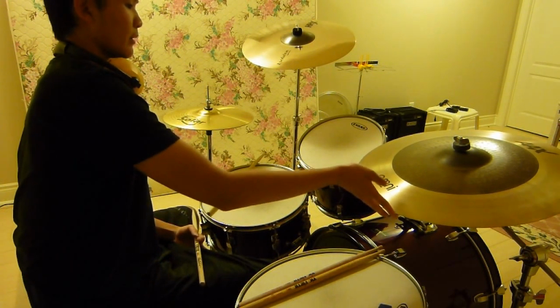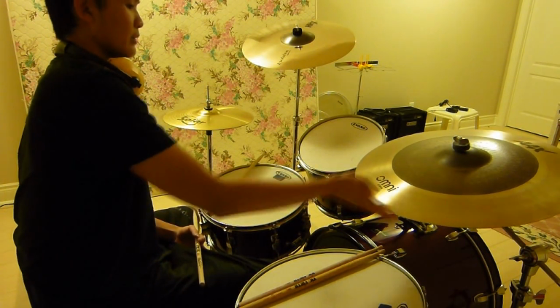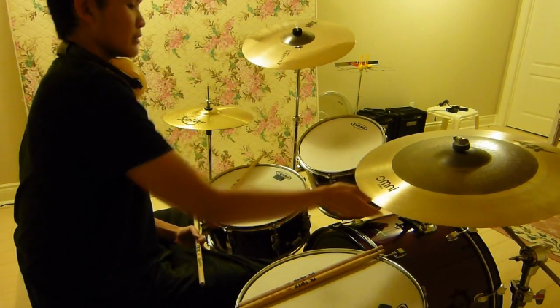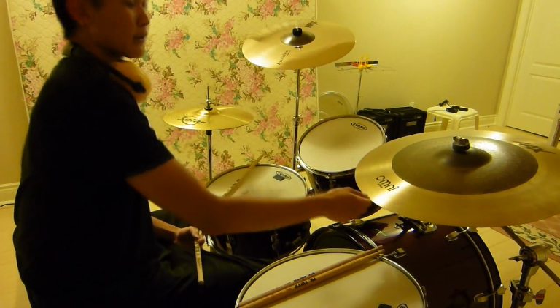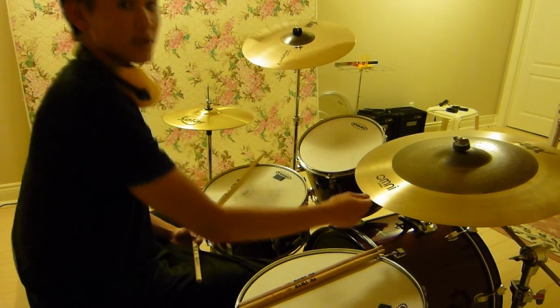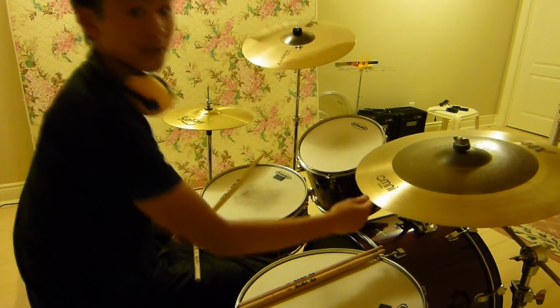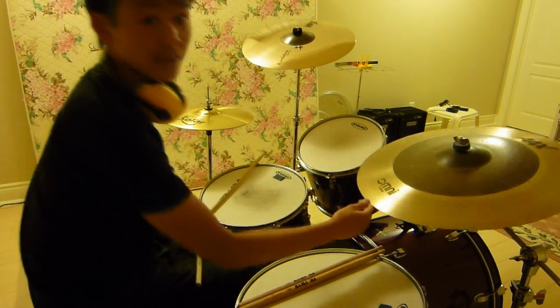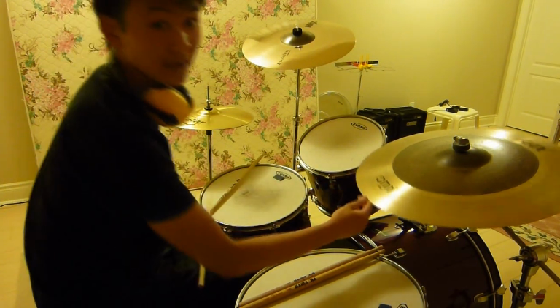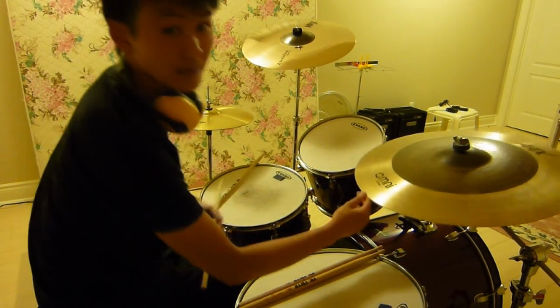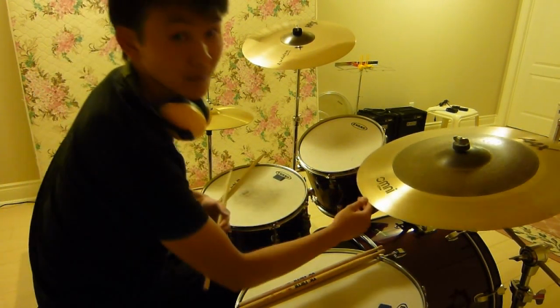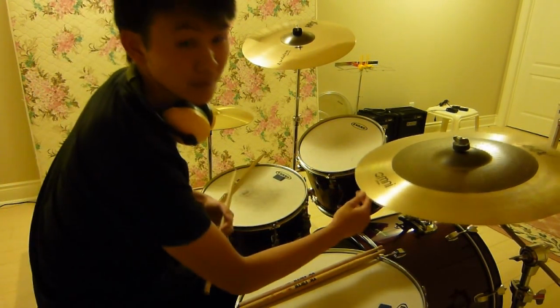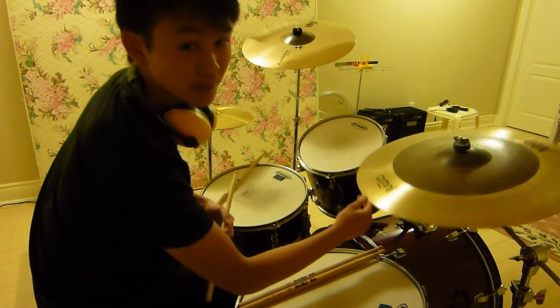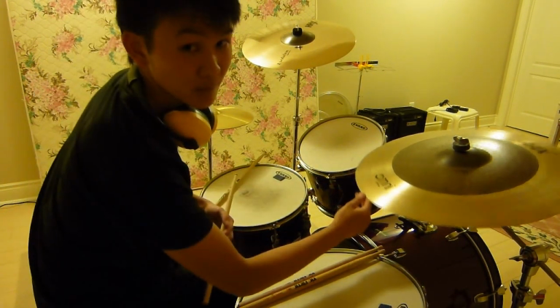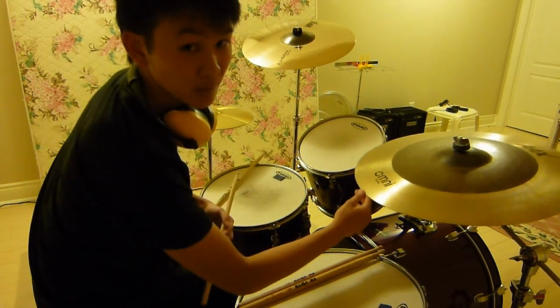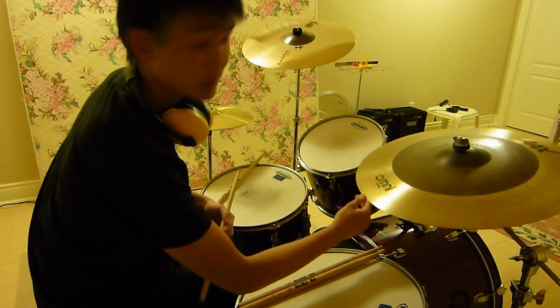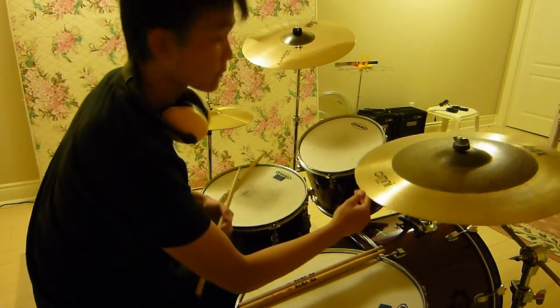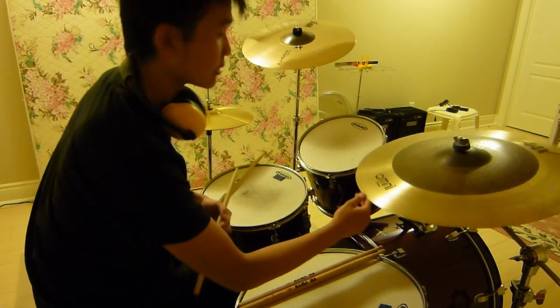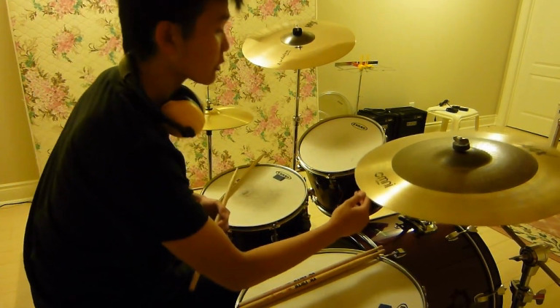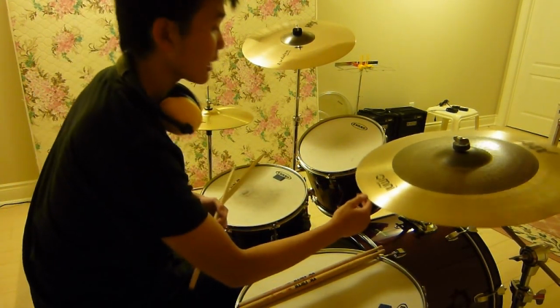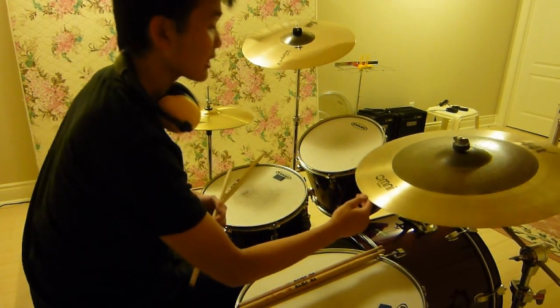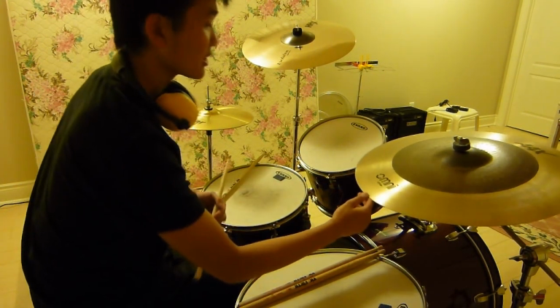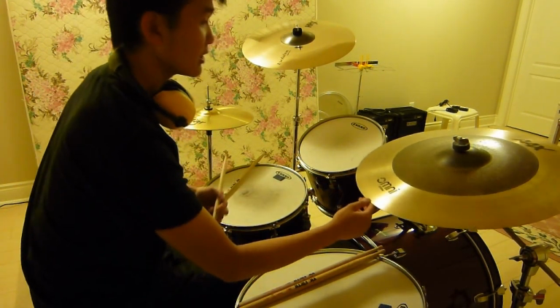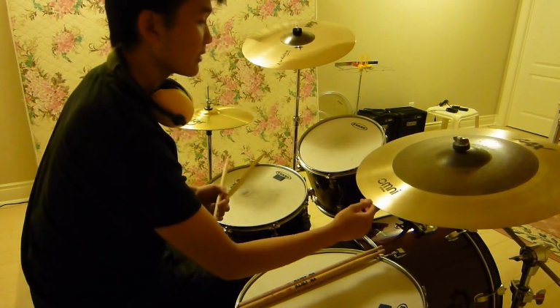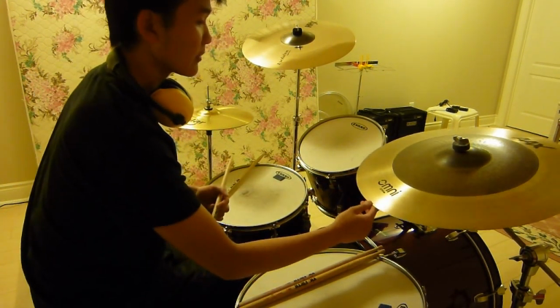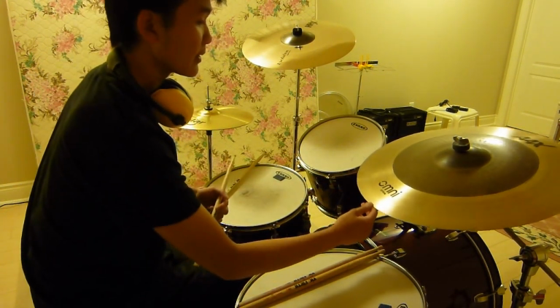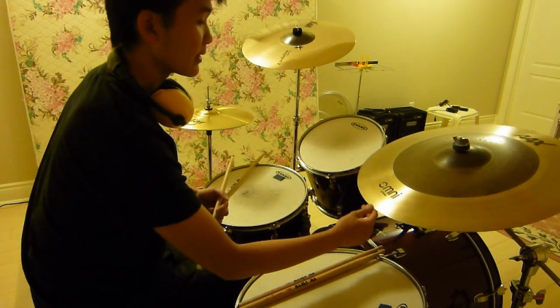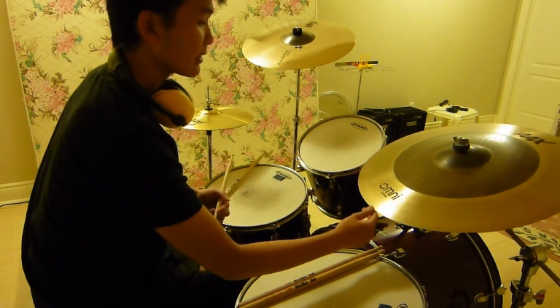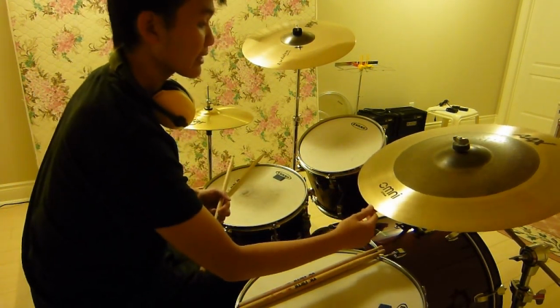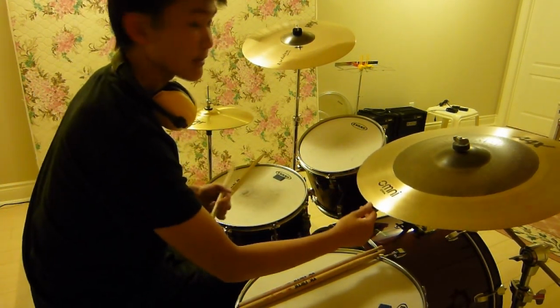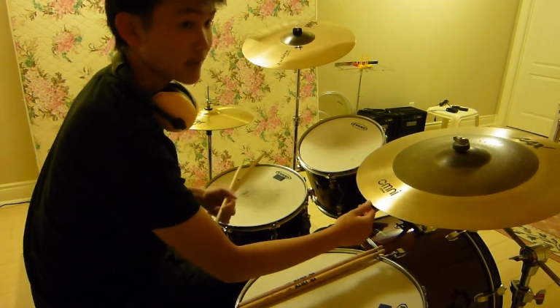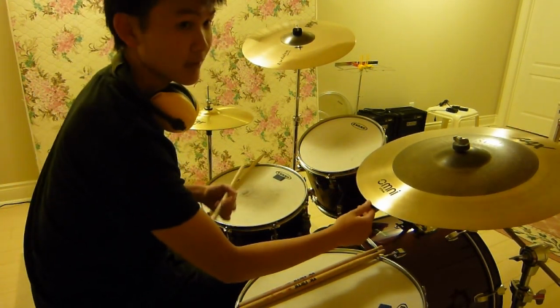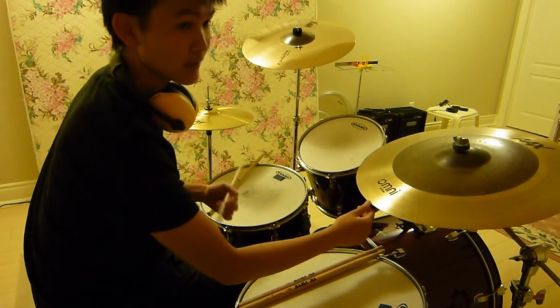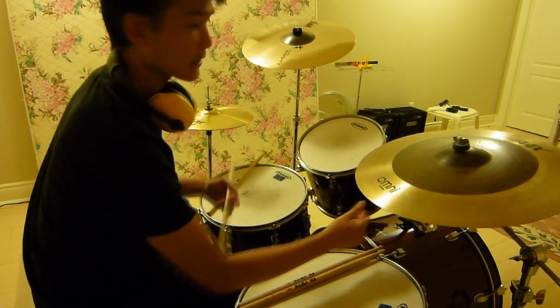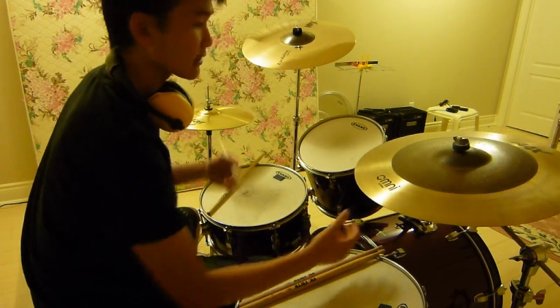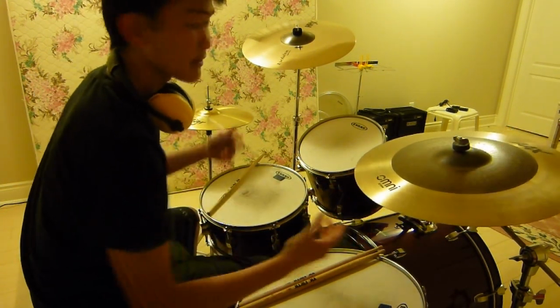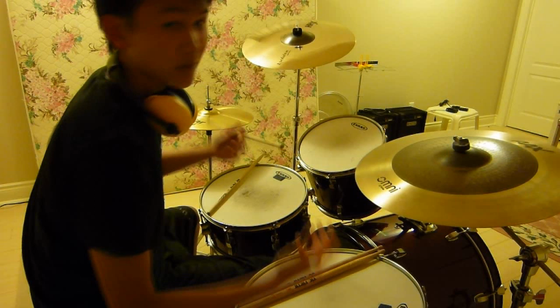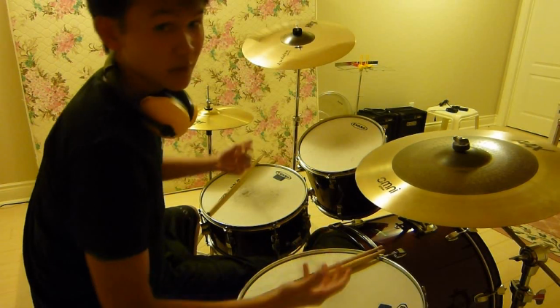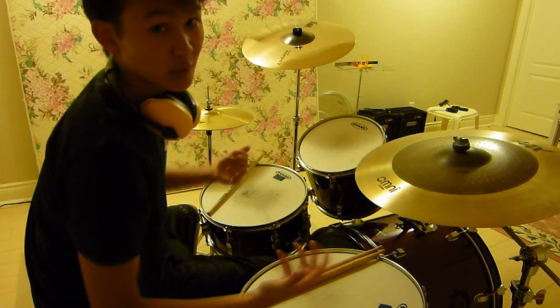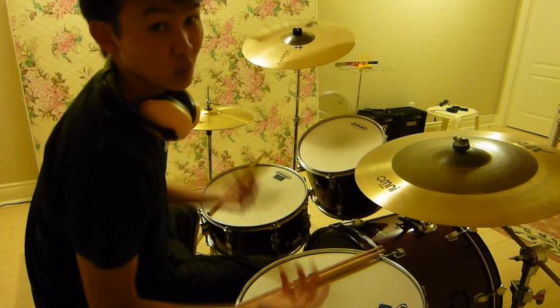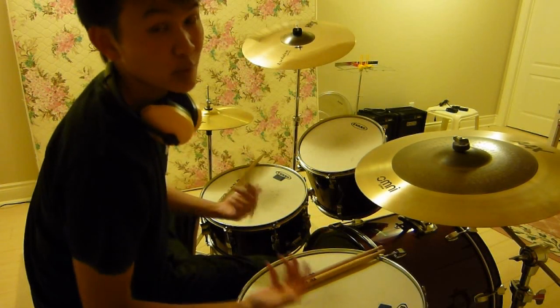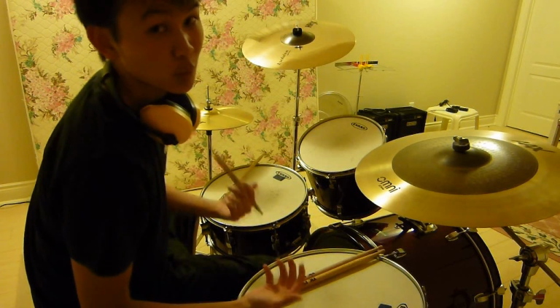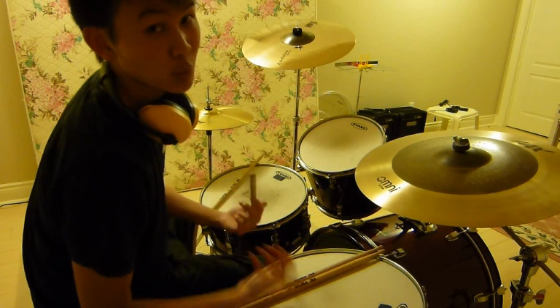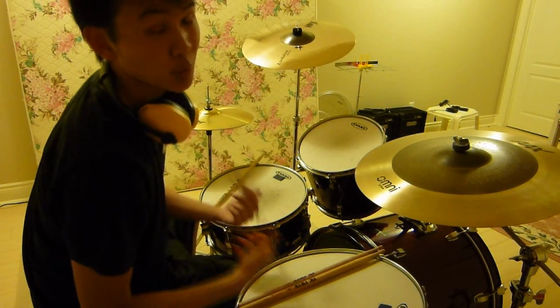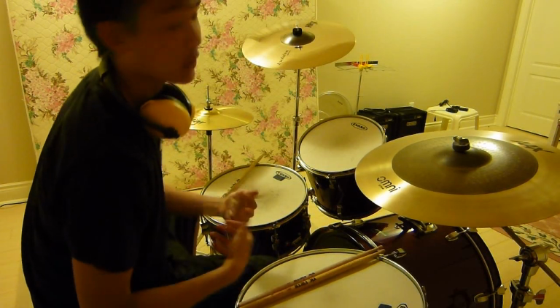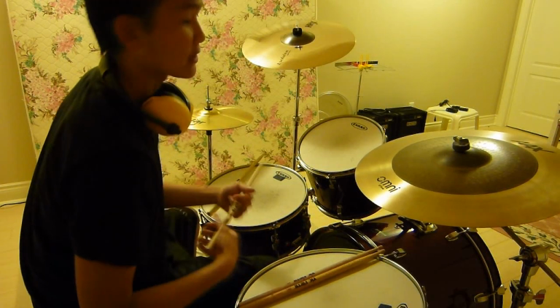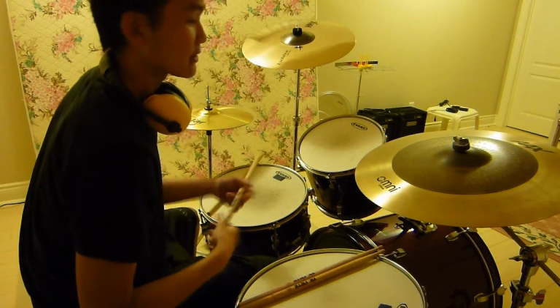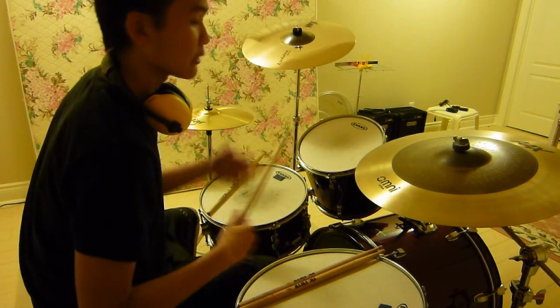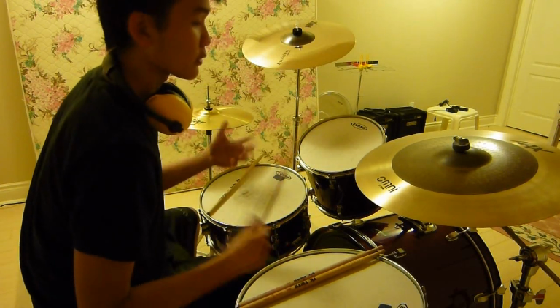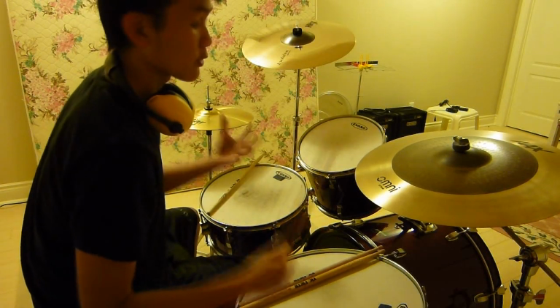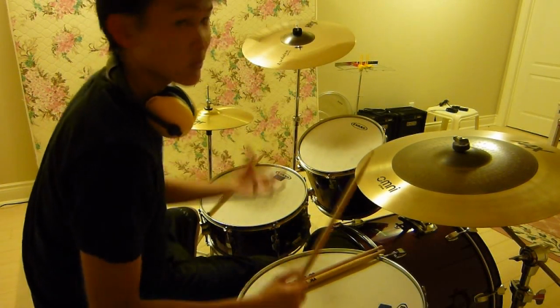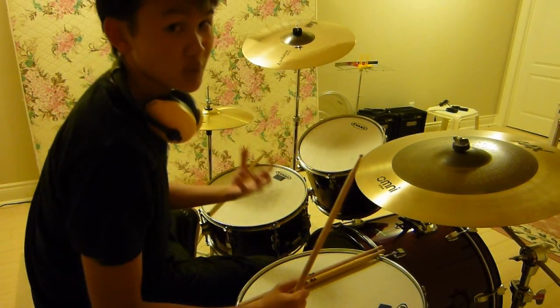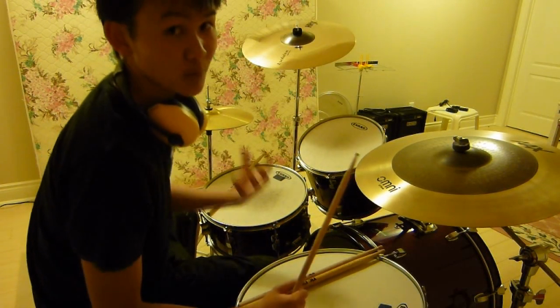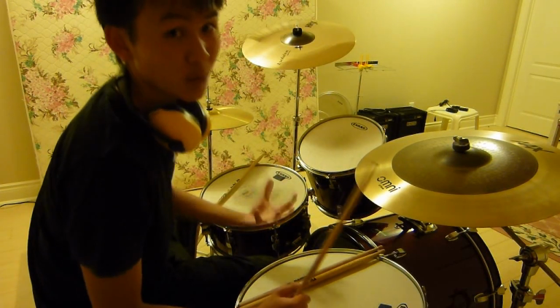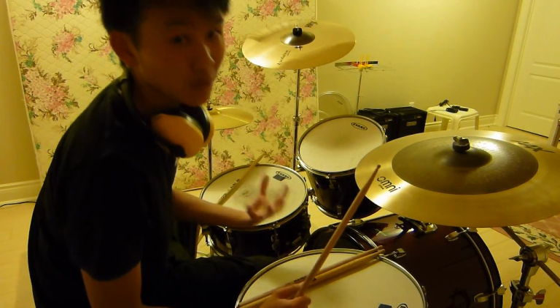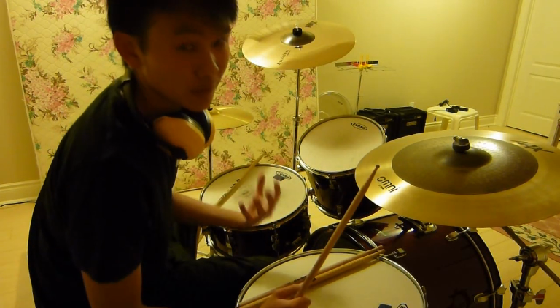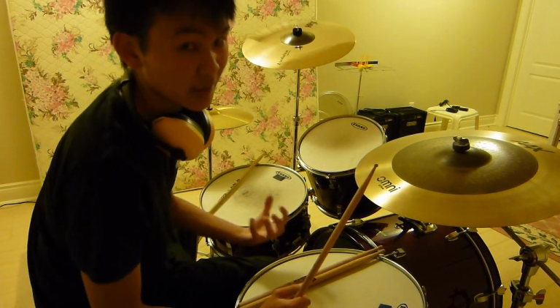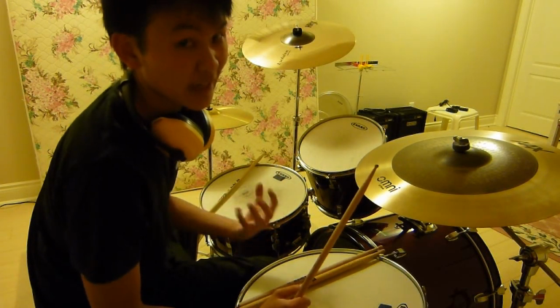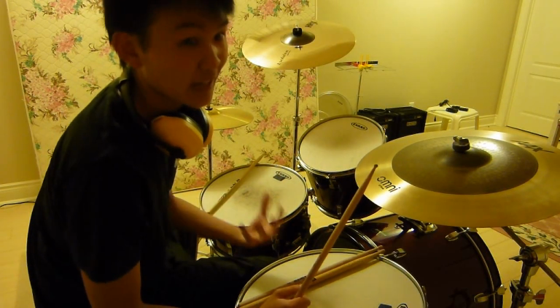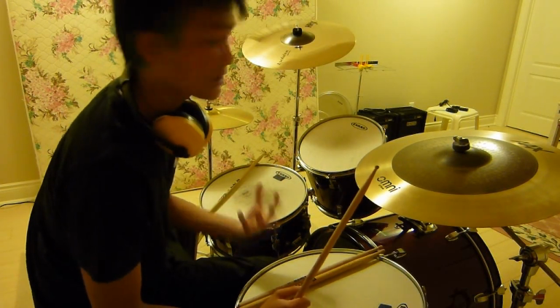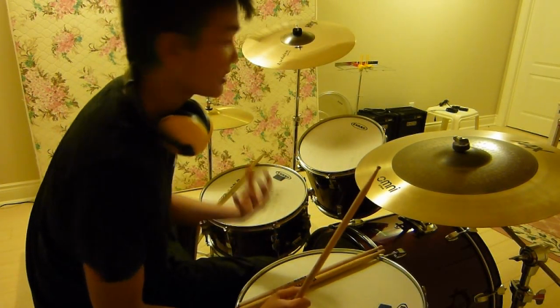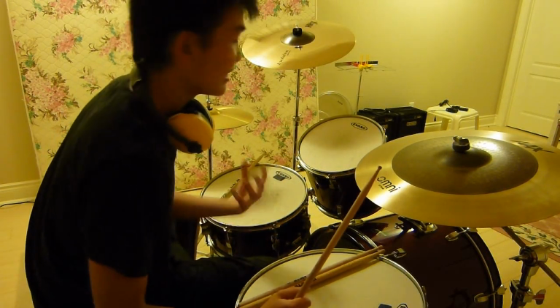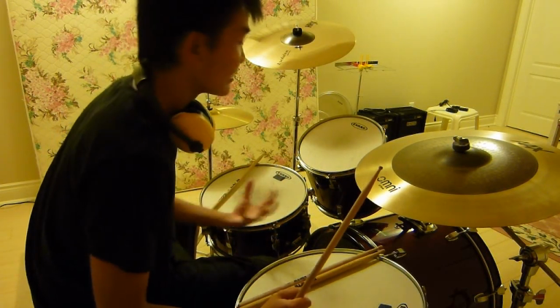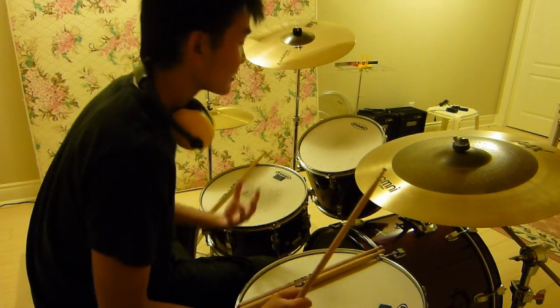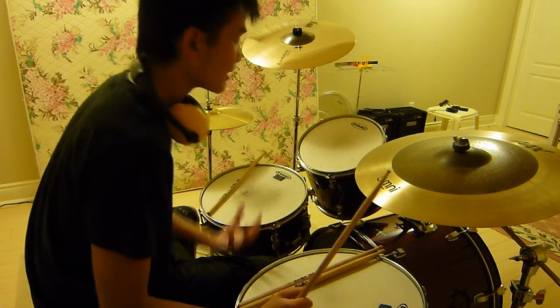So another great thing about this cymbal is when you crash it, it actually doesn't sound like a 22 inch crash — it sounds a lot smaller than it actually is.